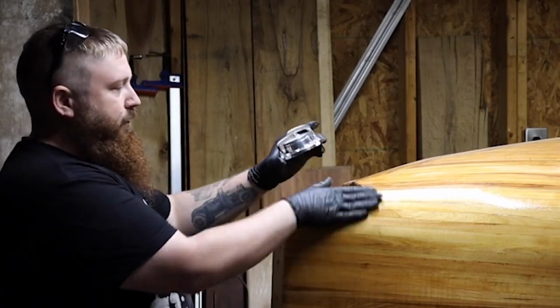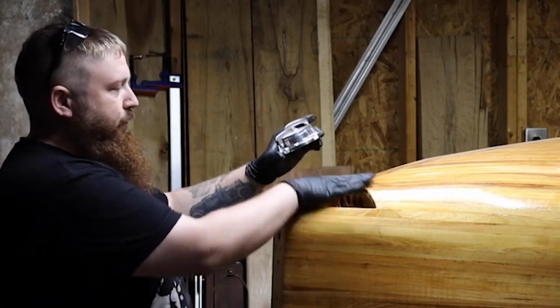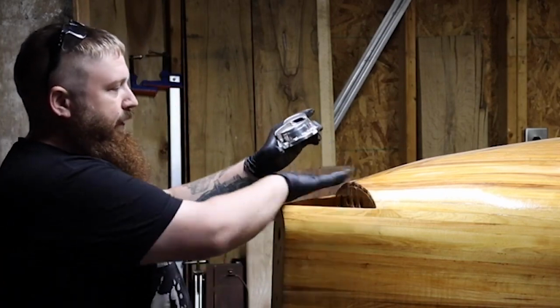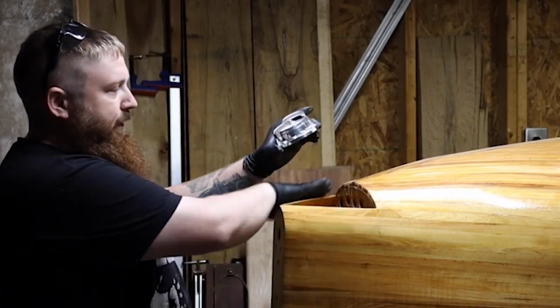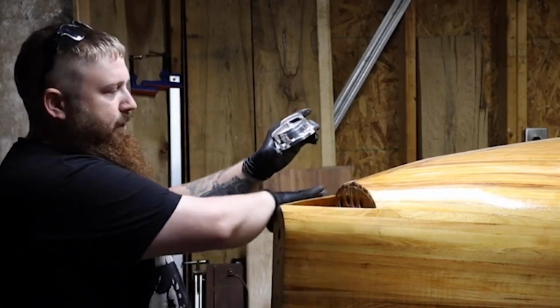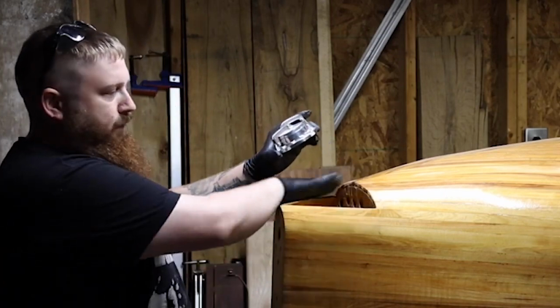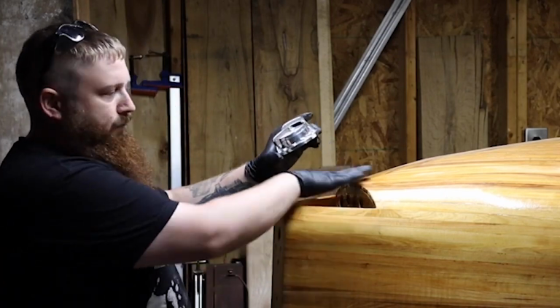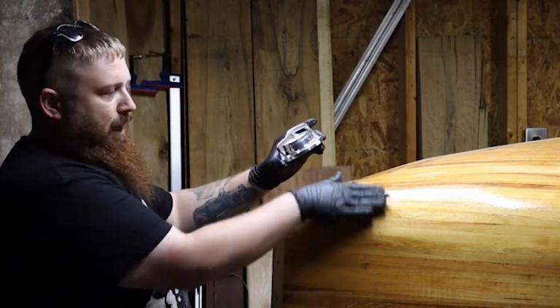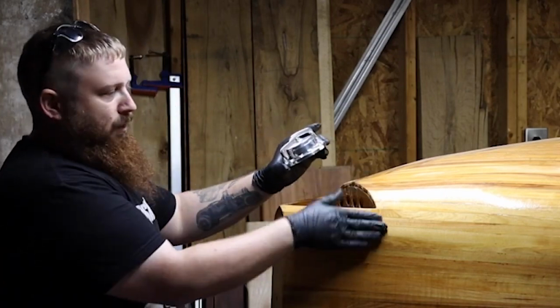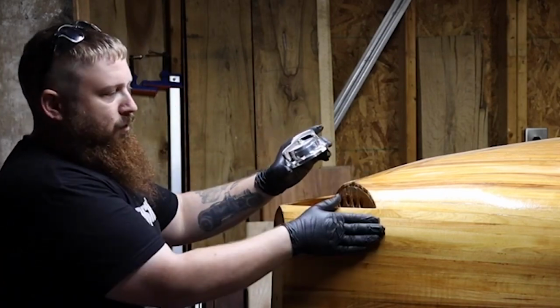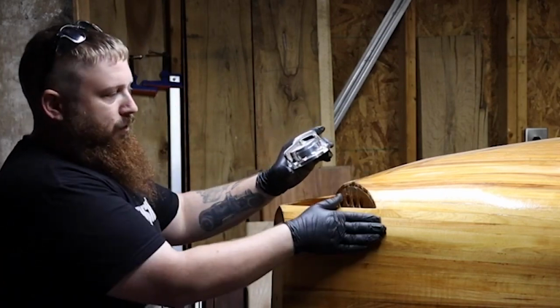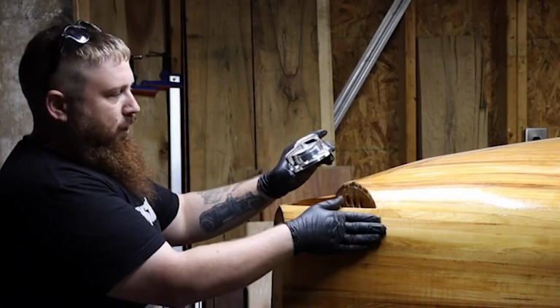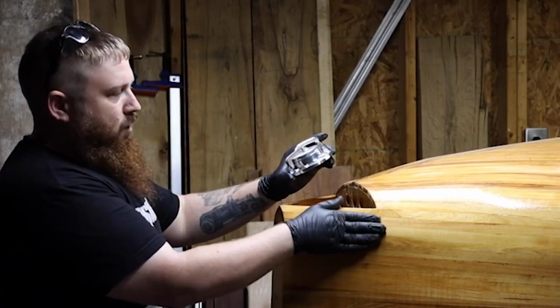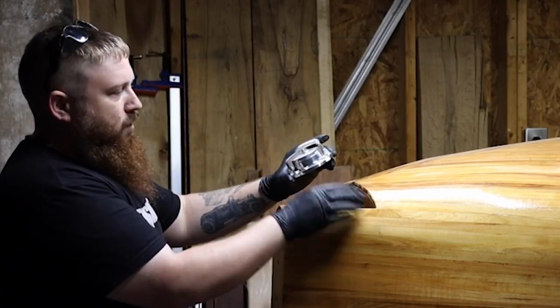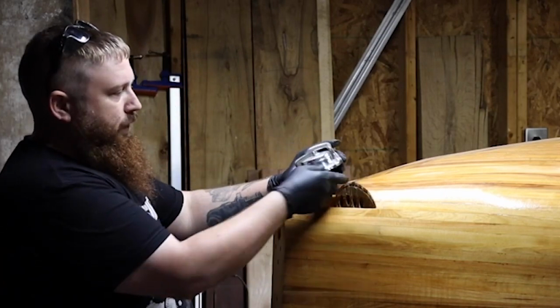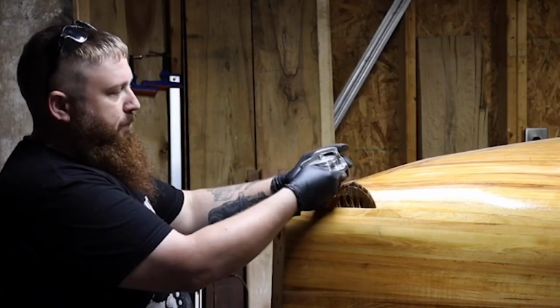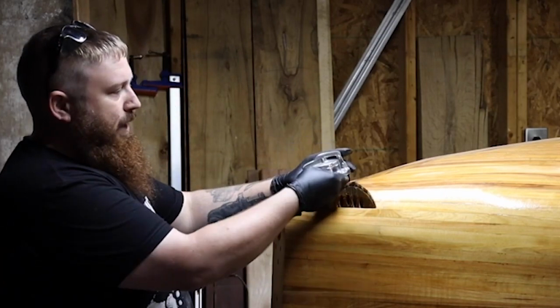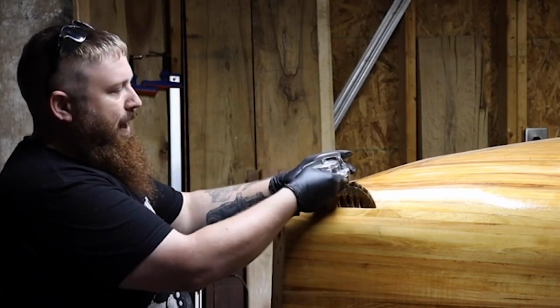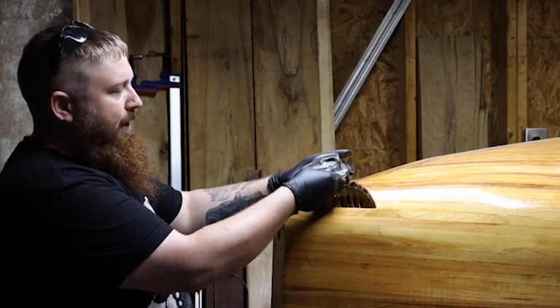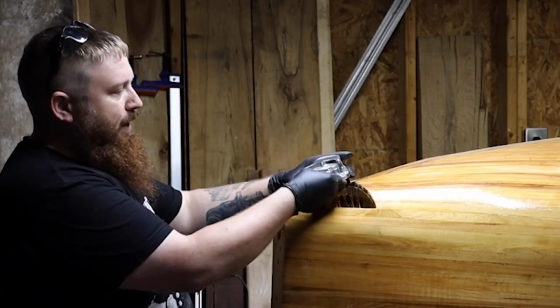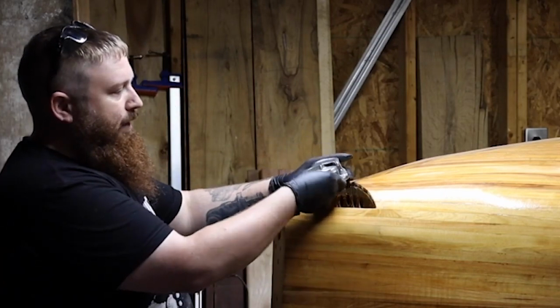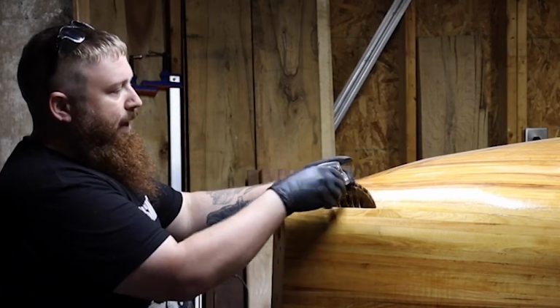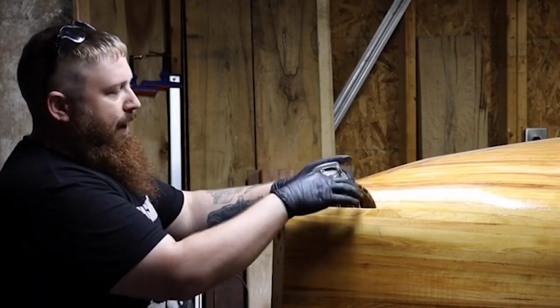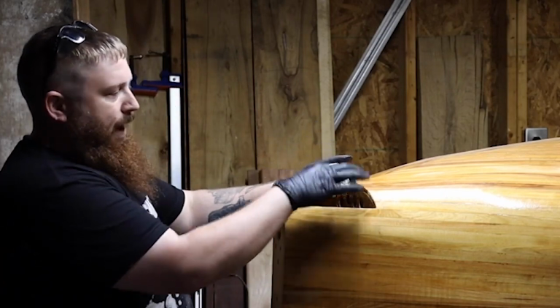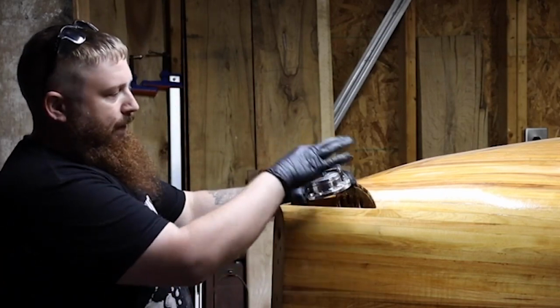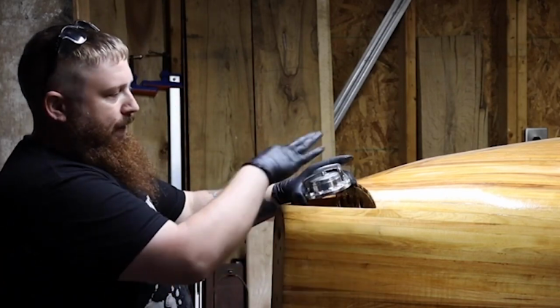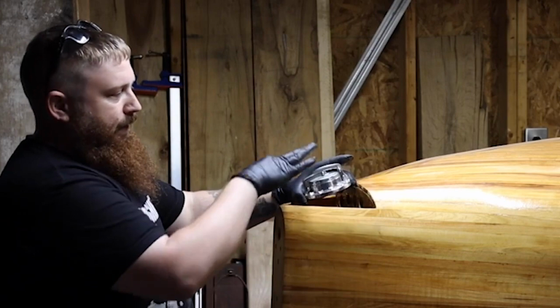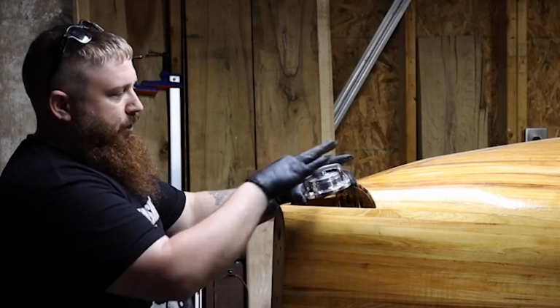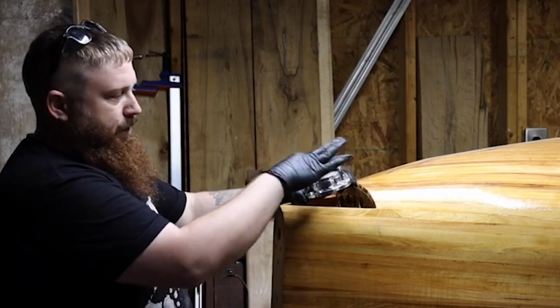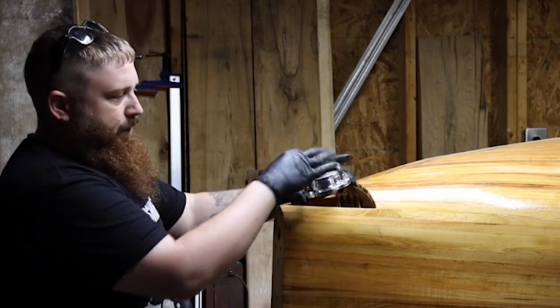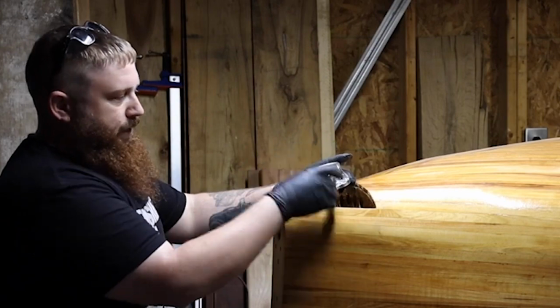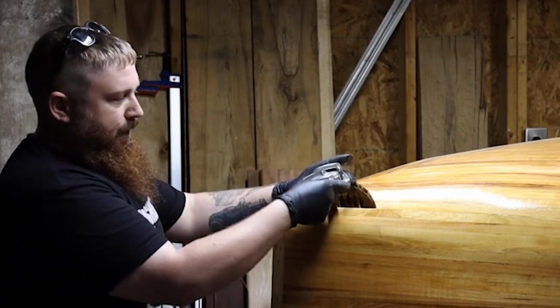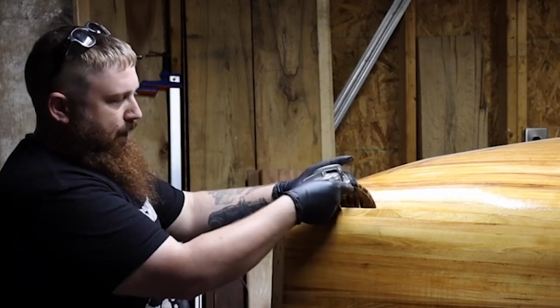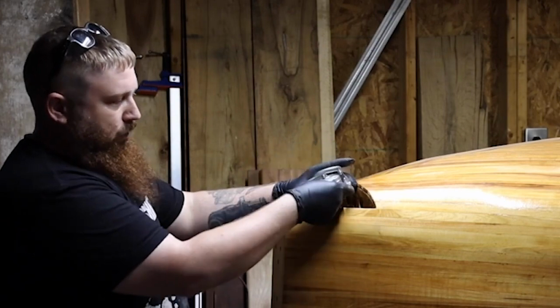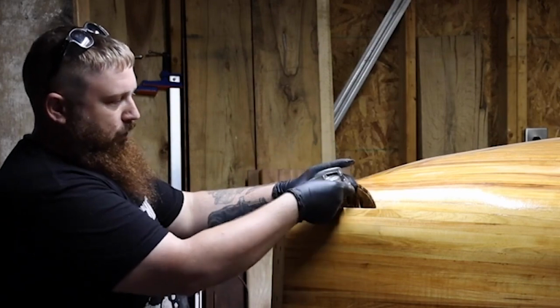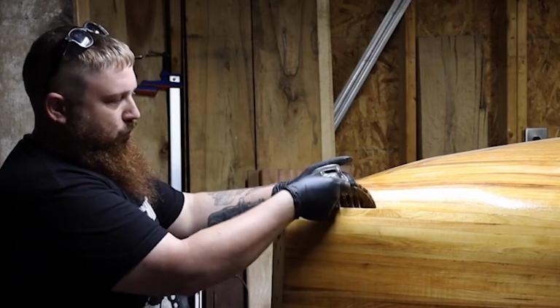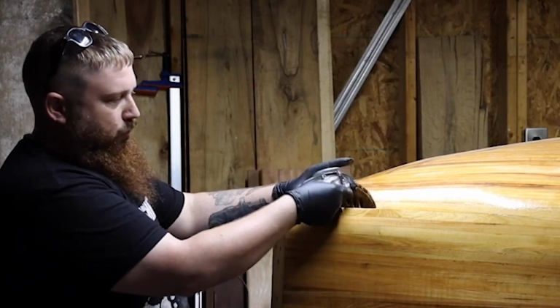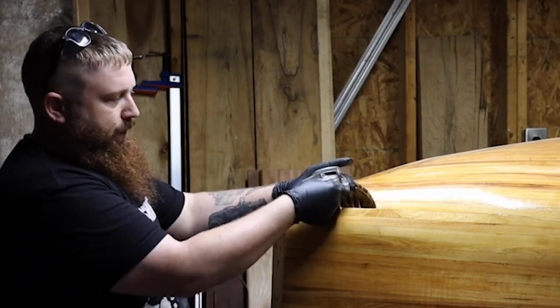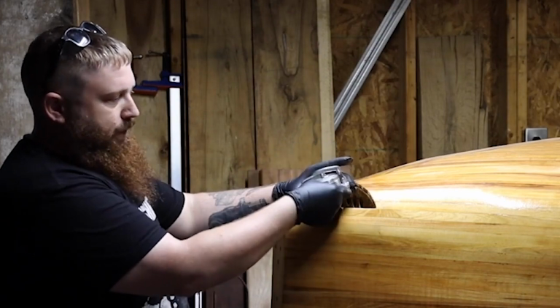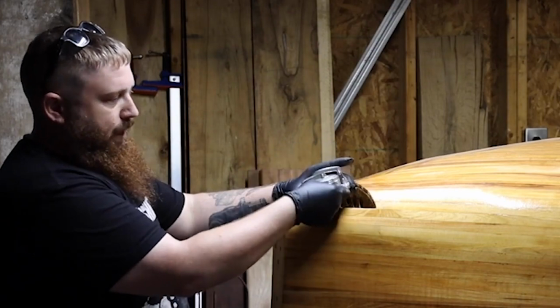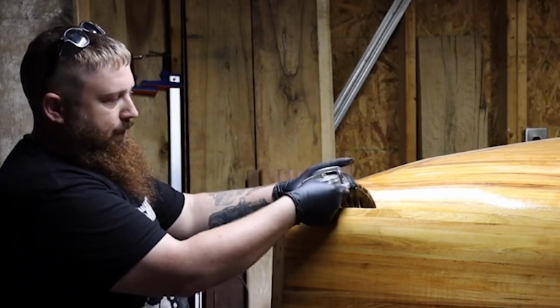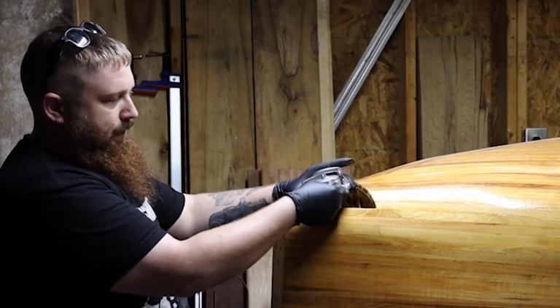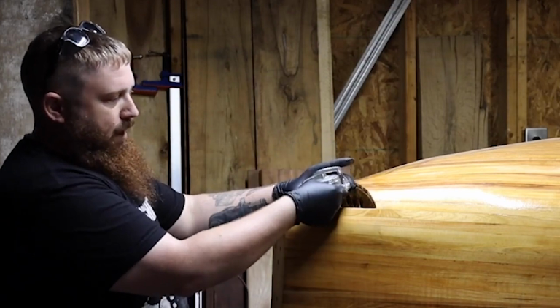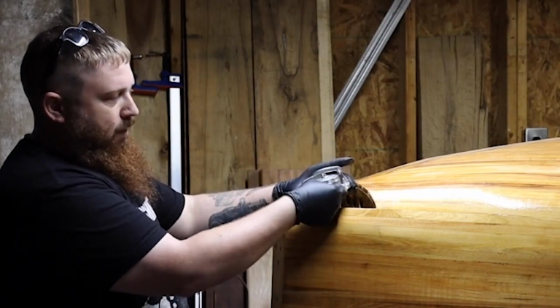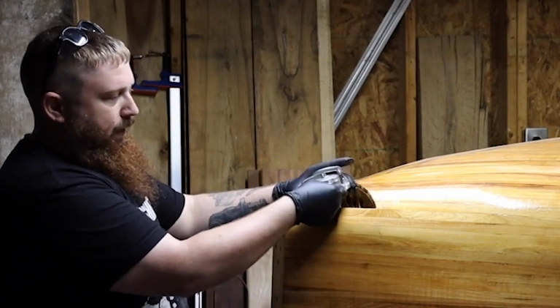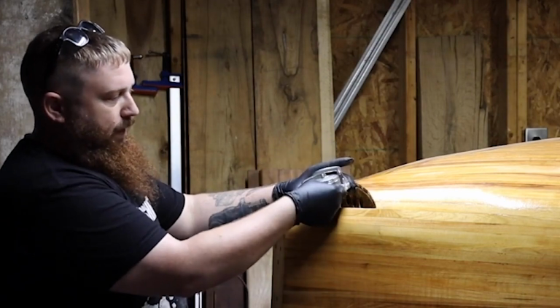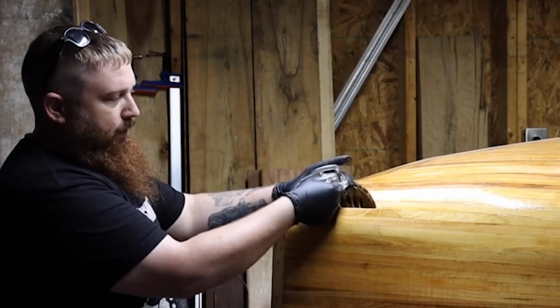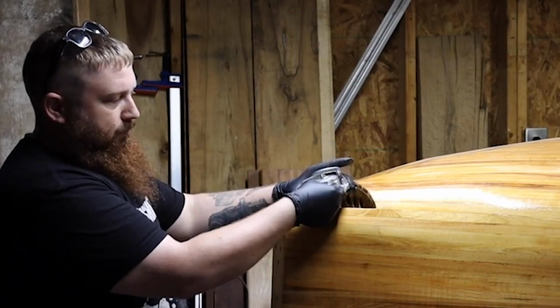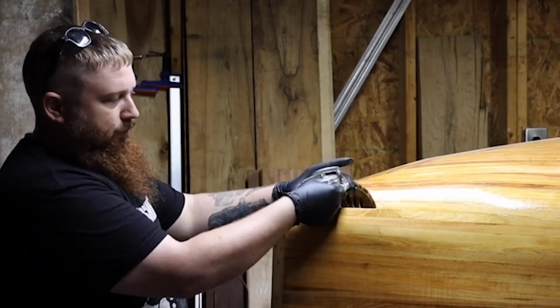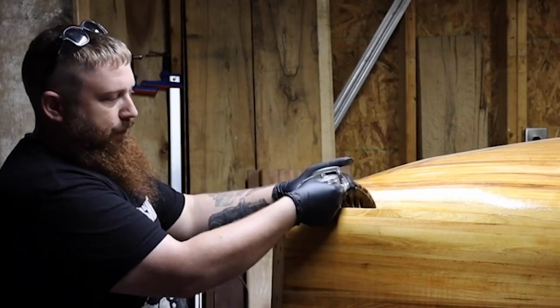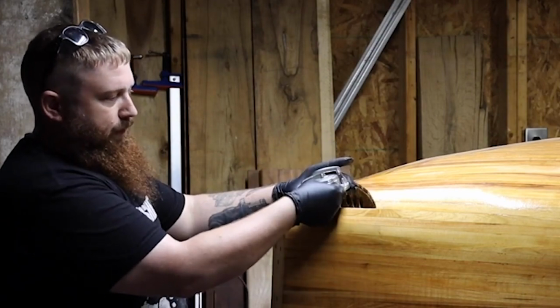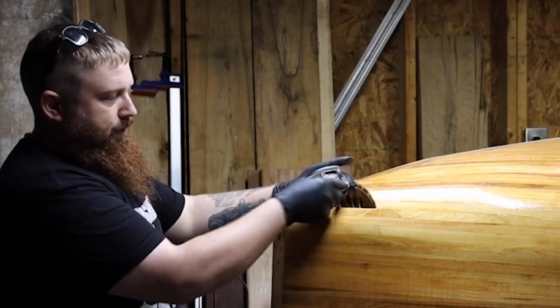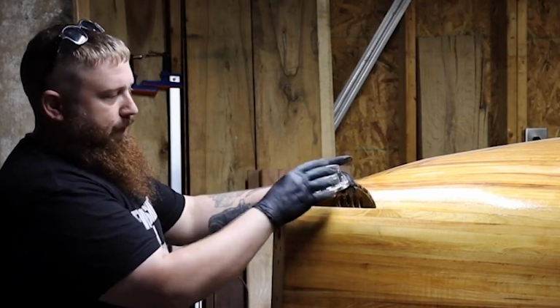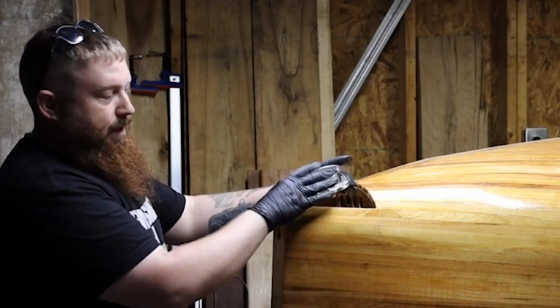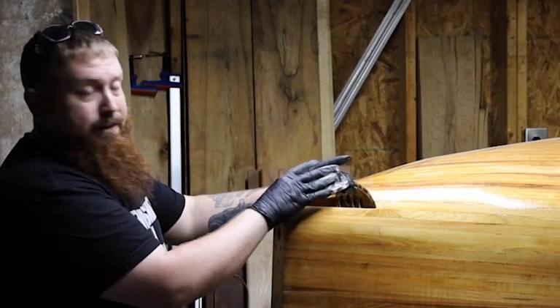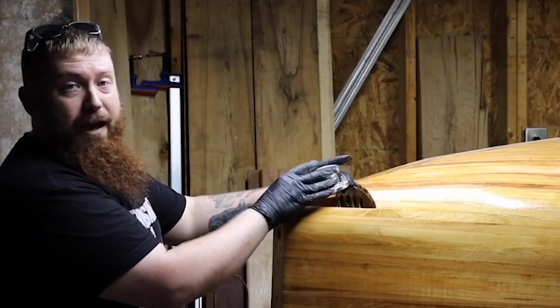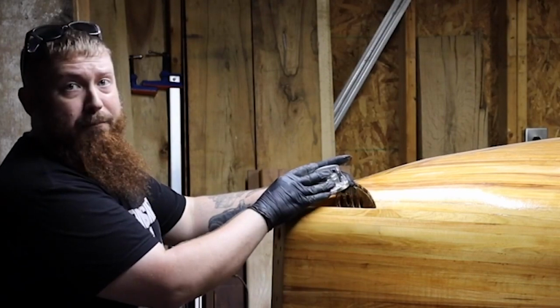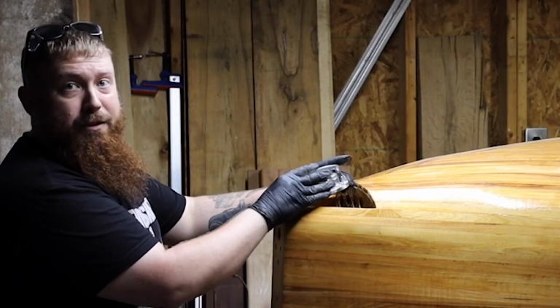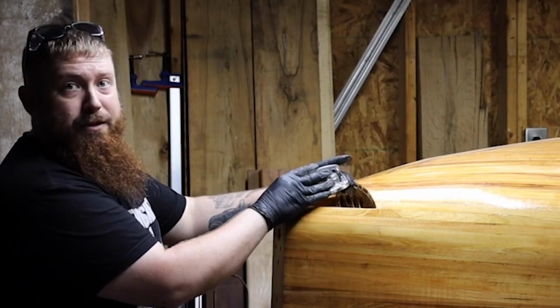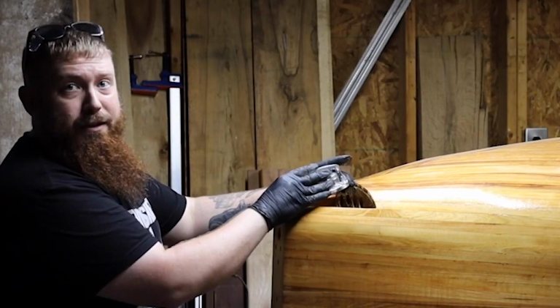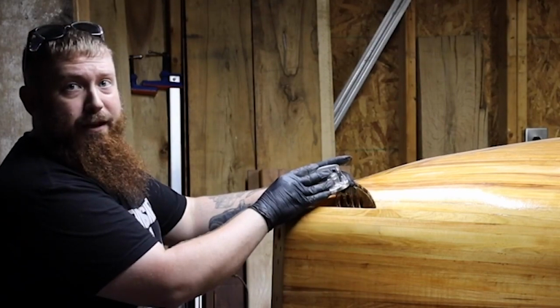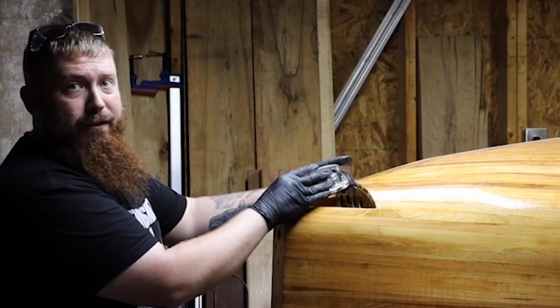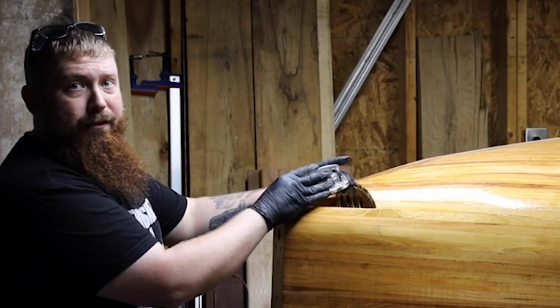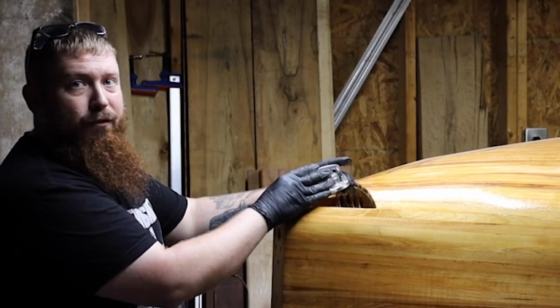It needs to follow the curve of the body and then it just needs to have a little recessed area for this gas cap to sit into.